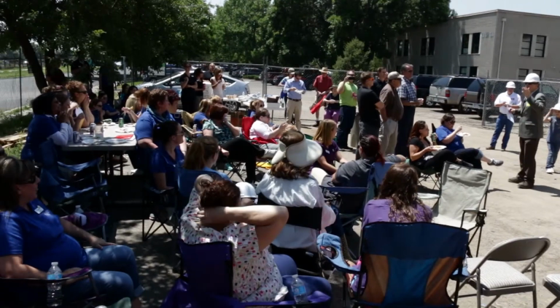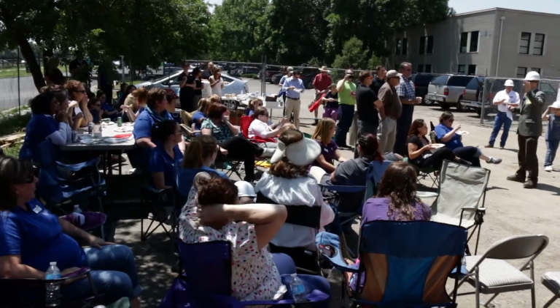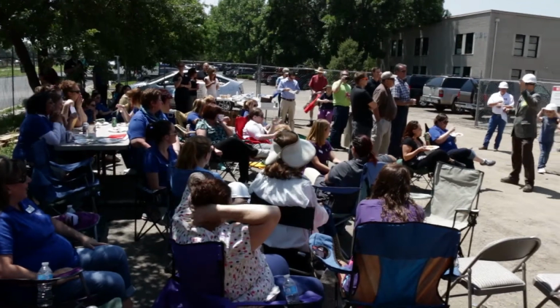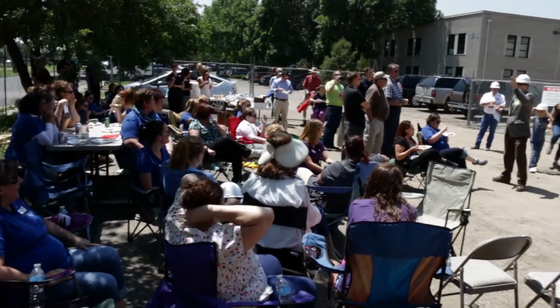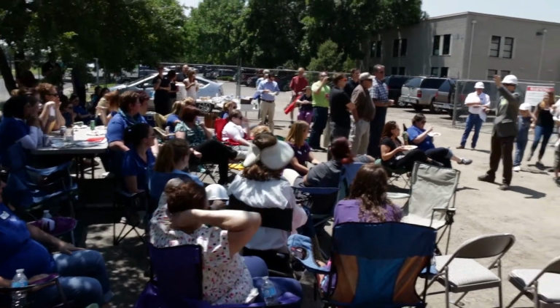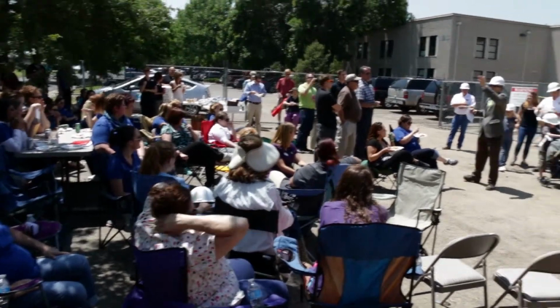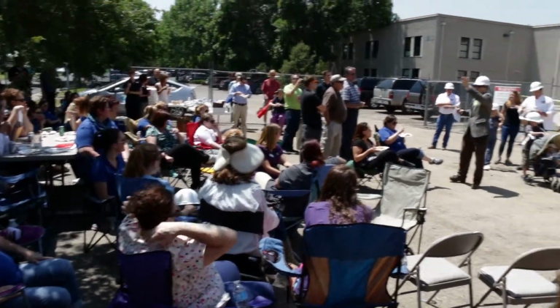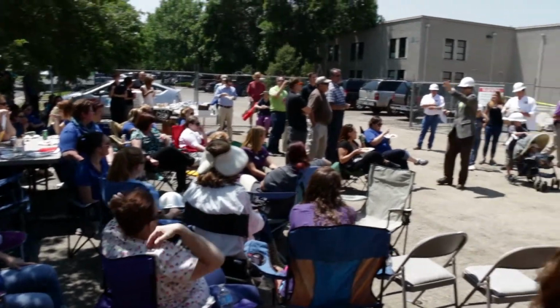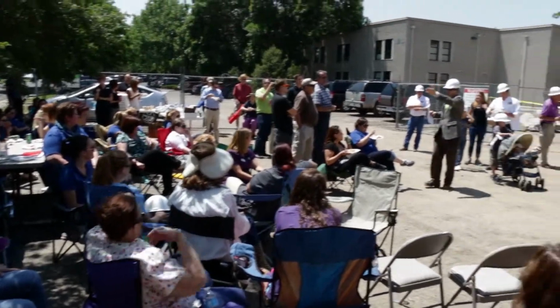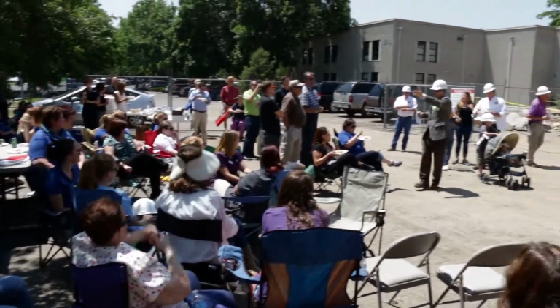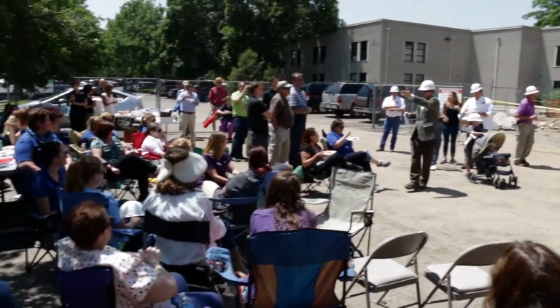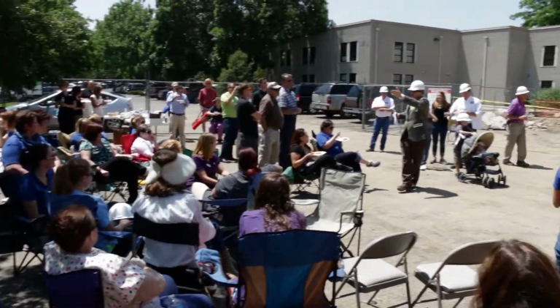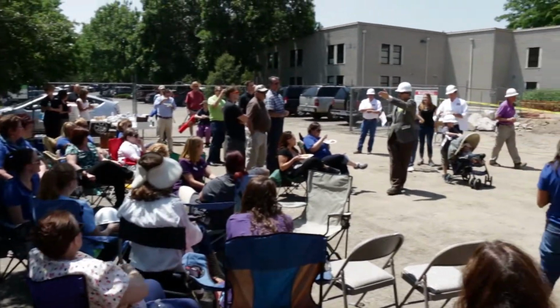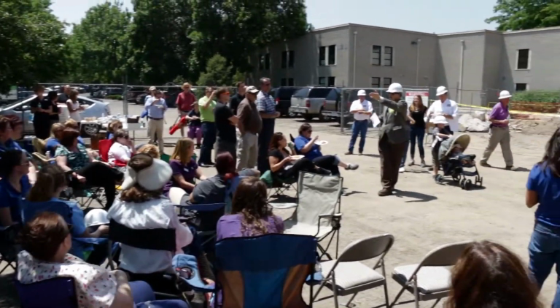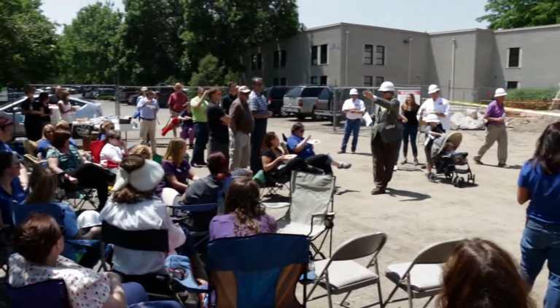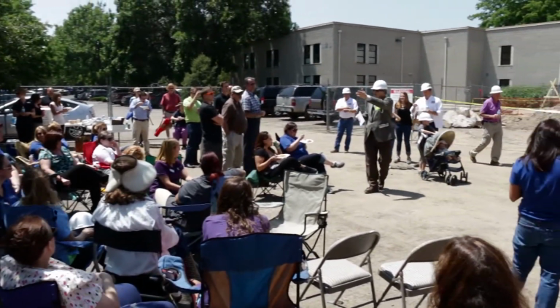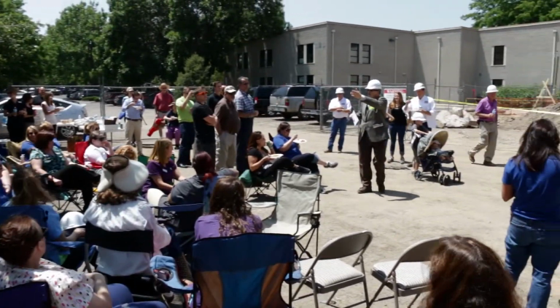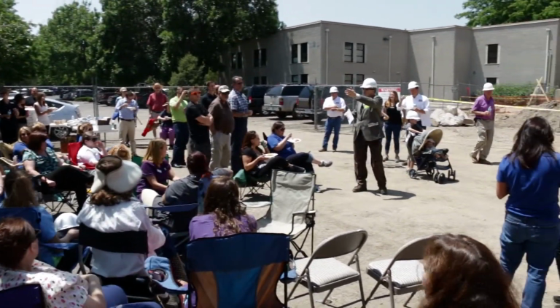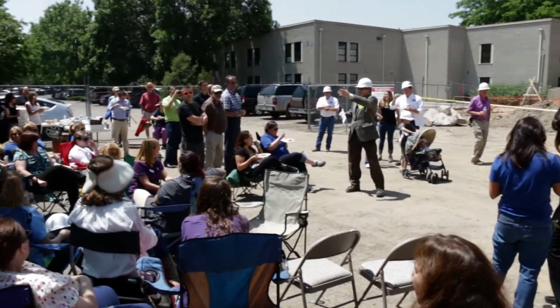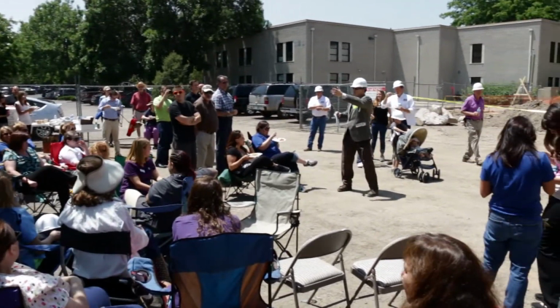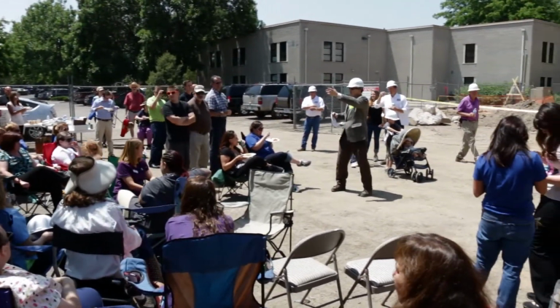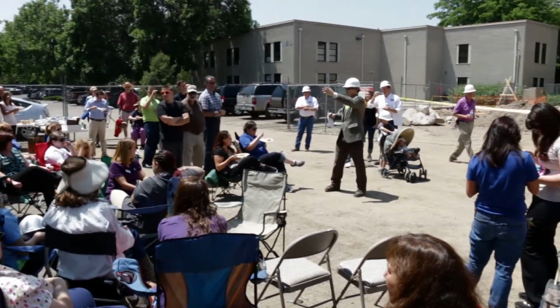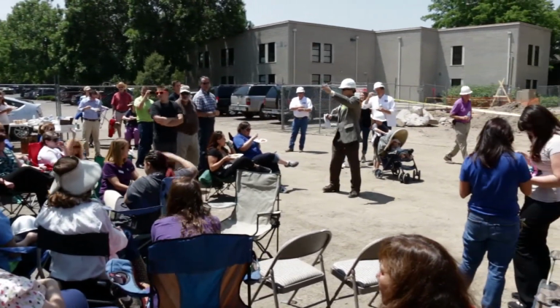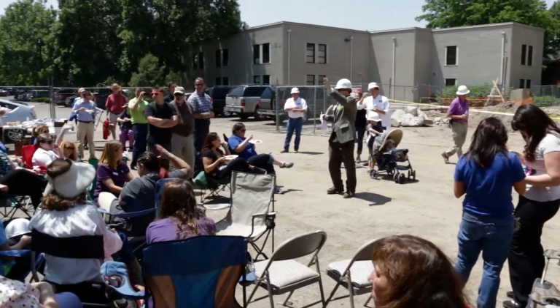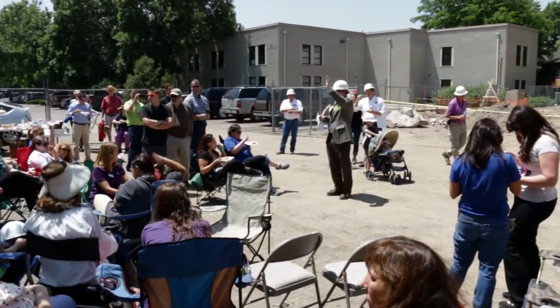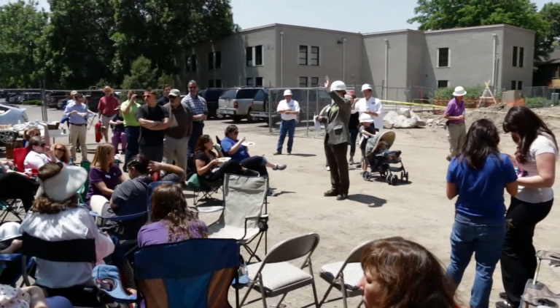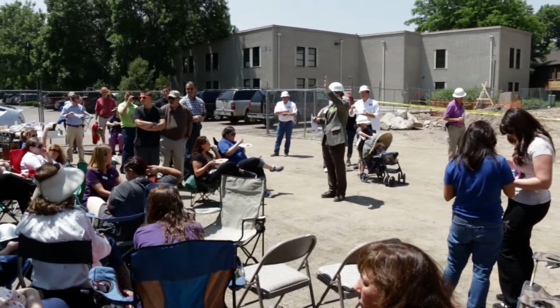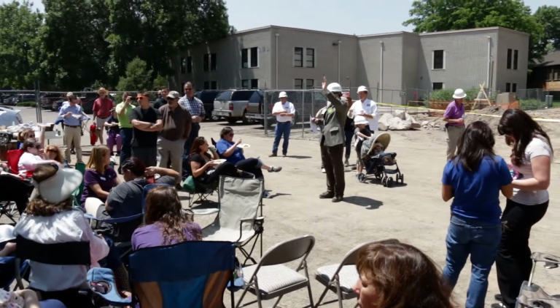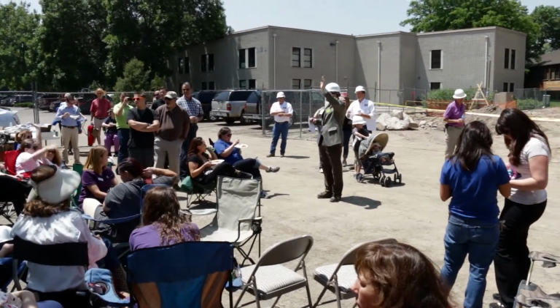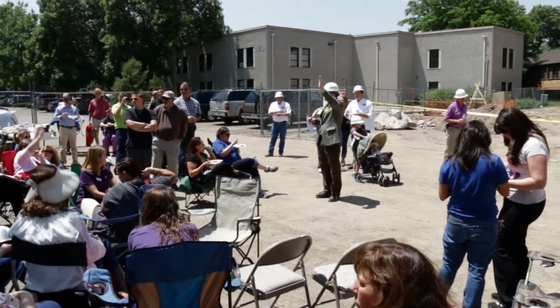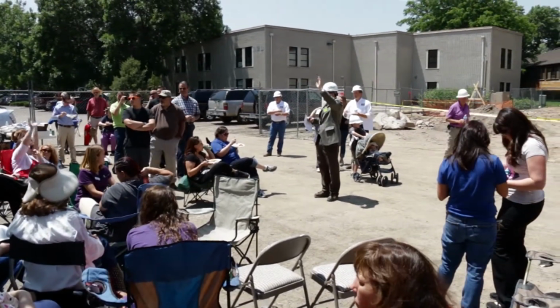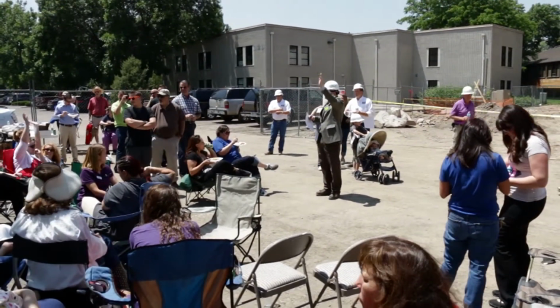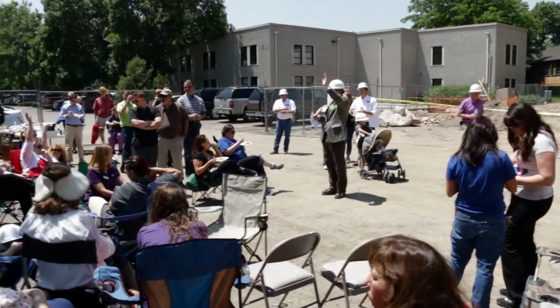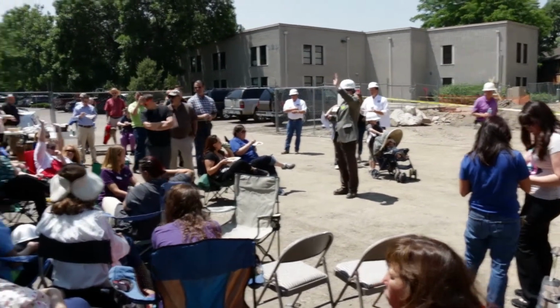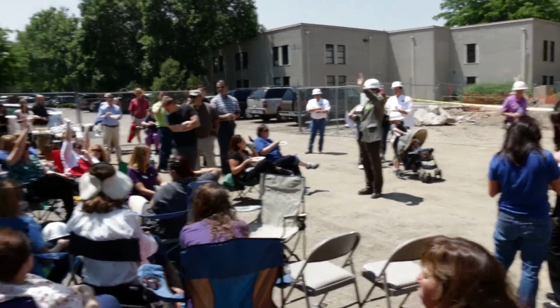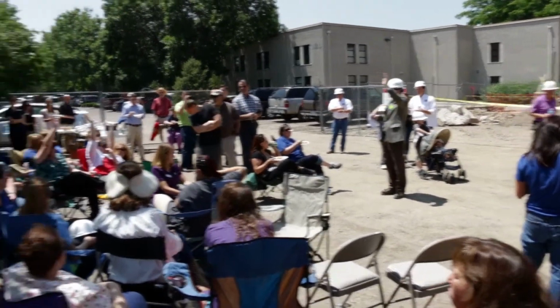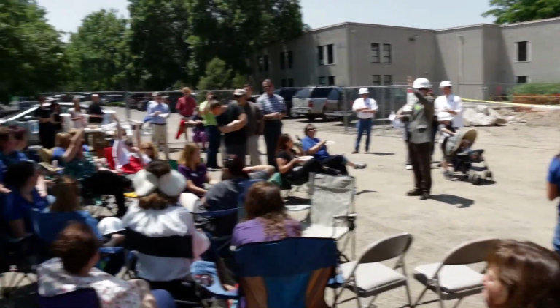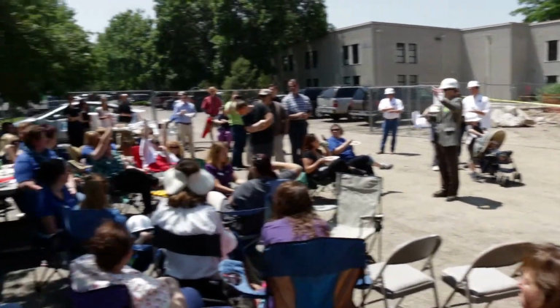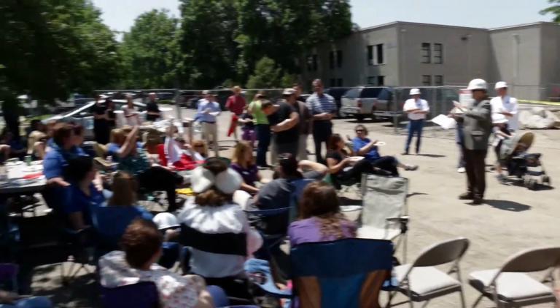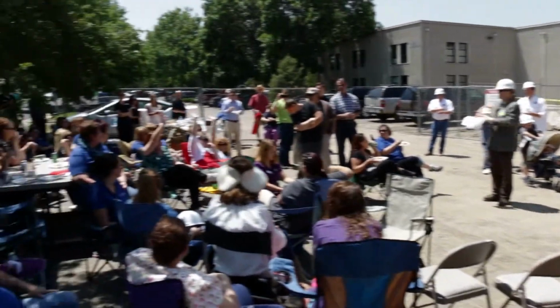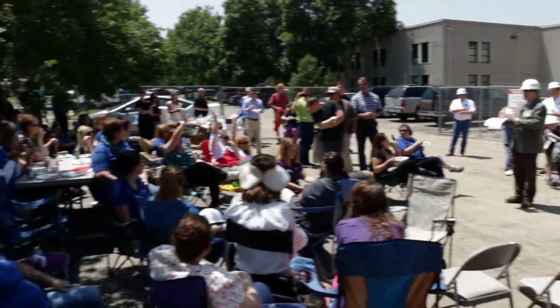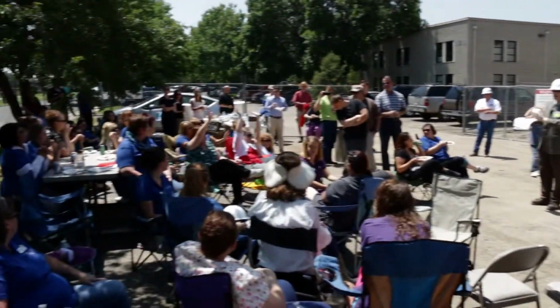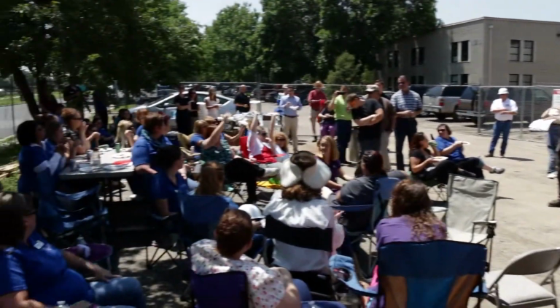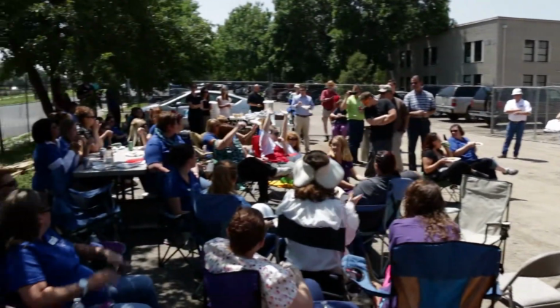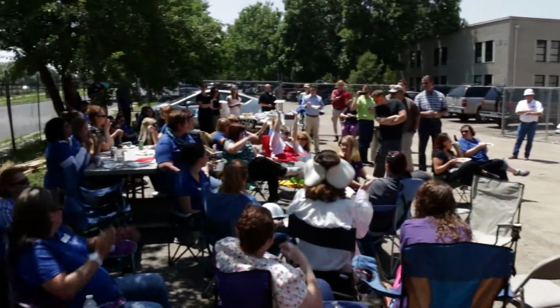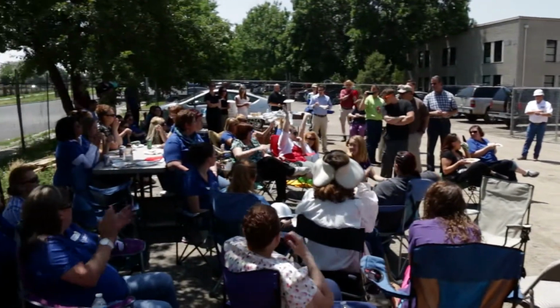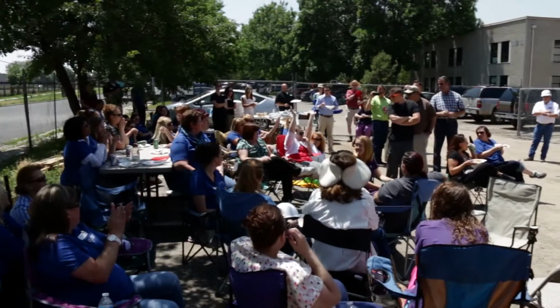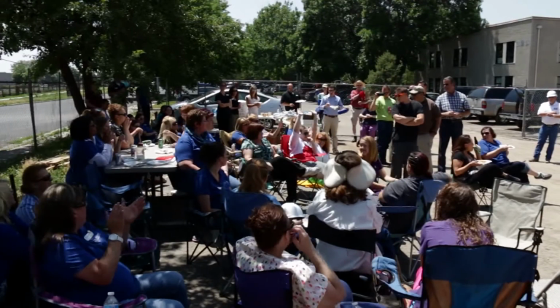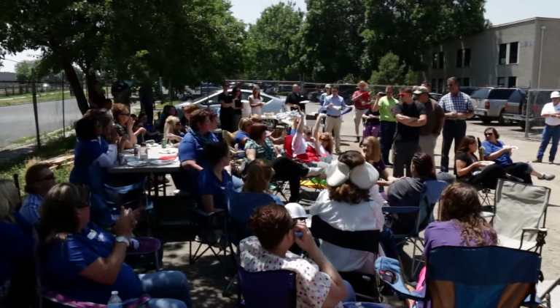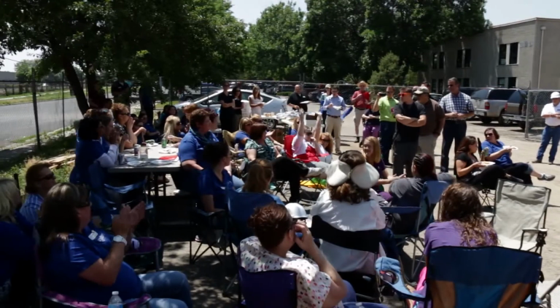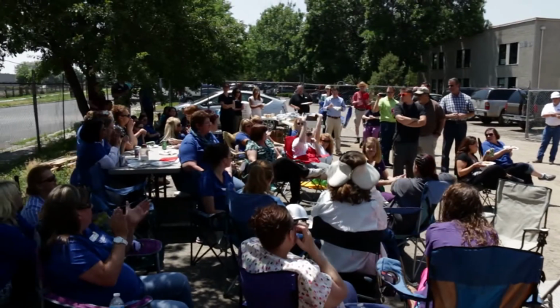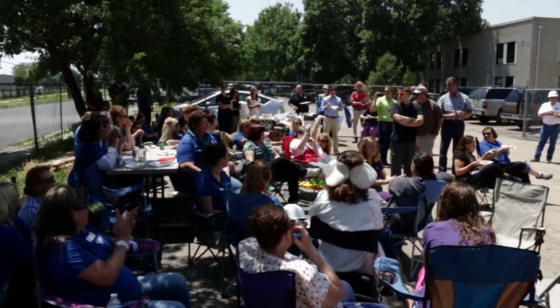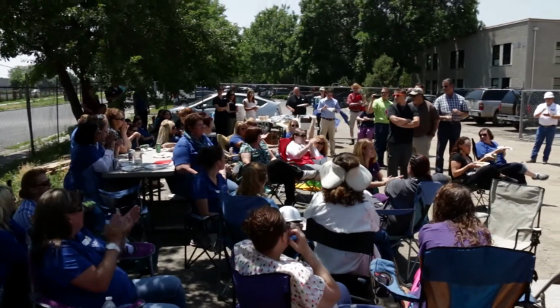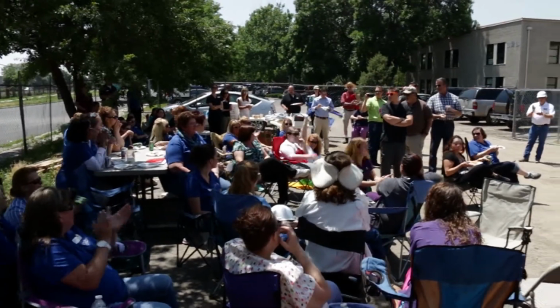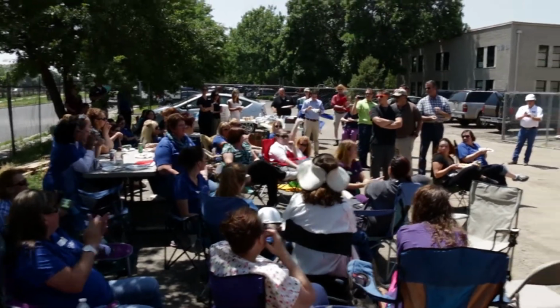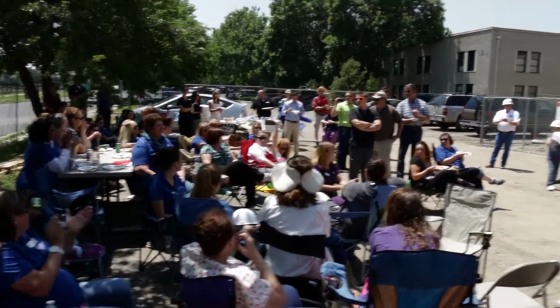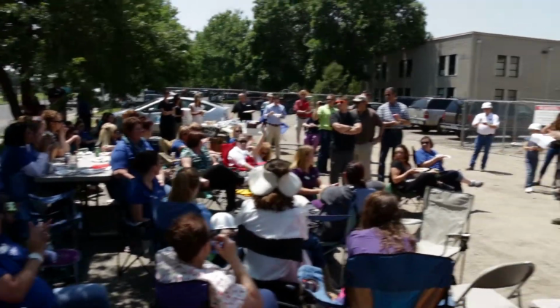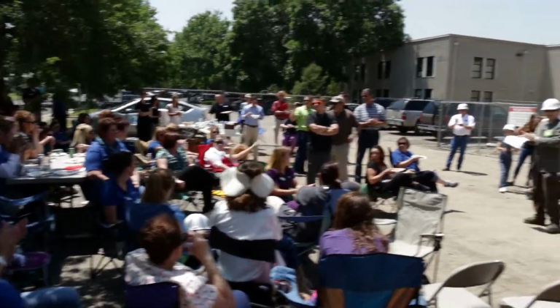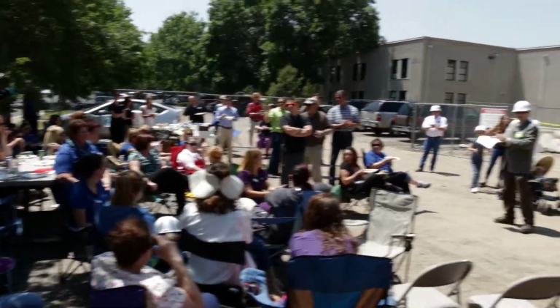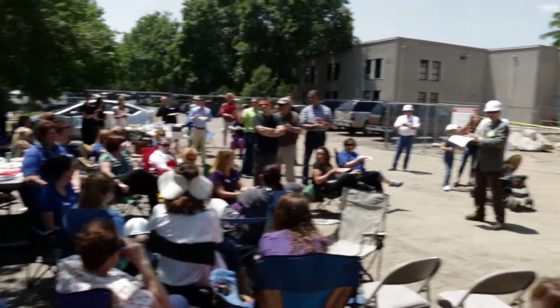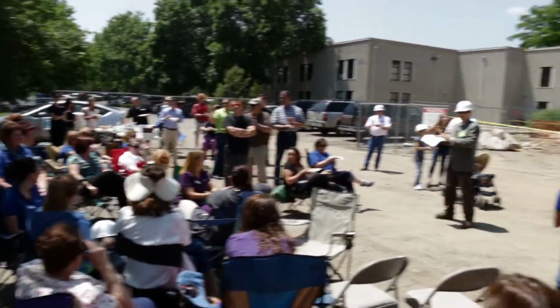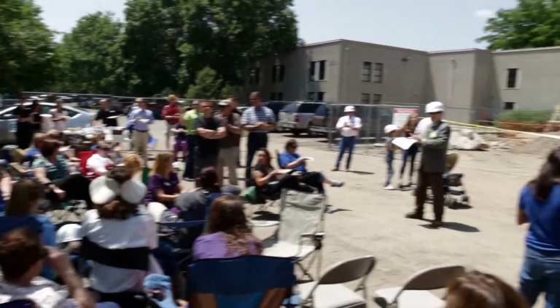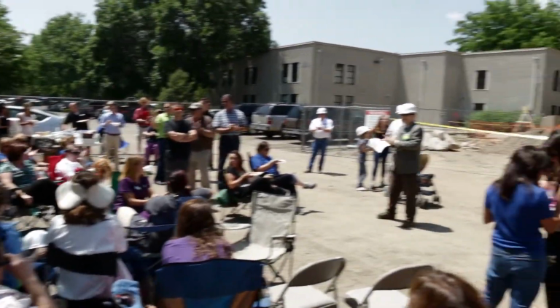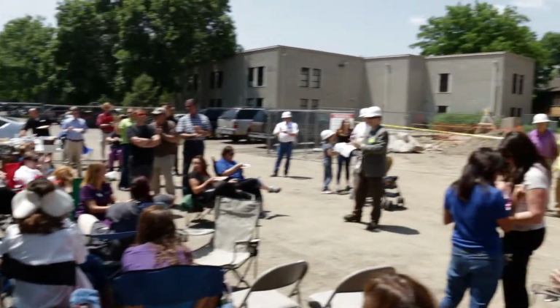Coming from Parker today — if you drove all the way from Parker, would you just raise your hand? Isn't that cool?